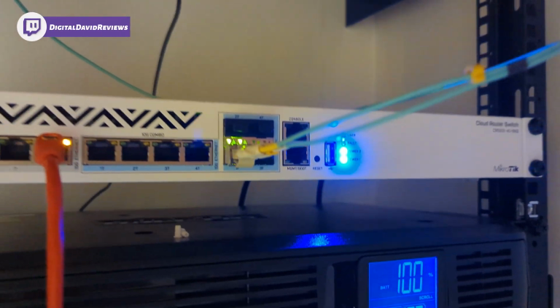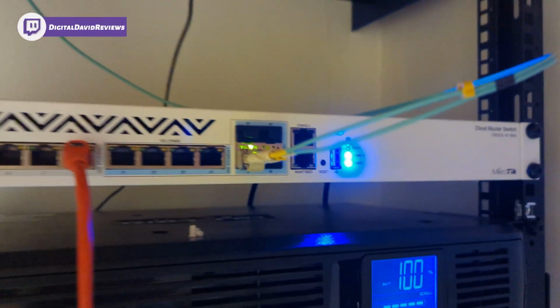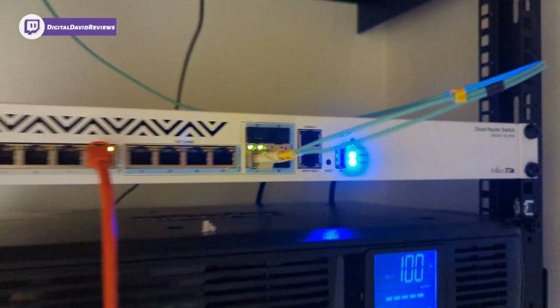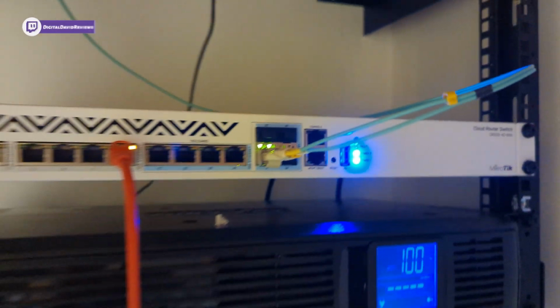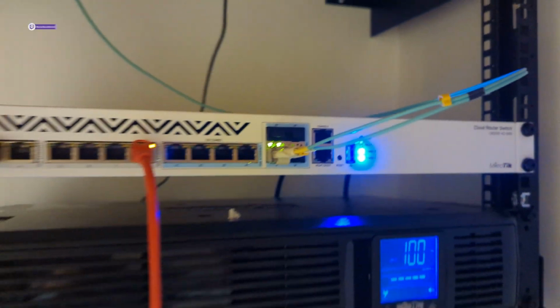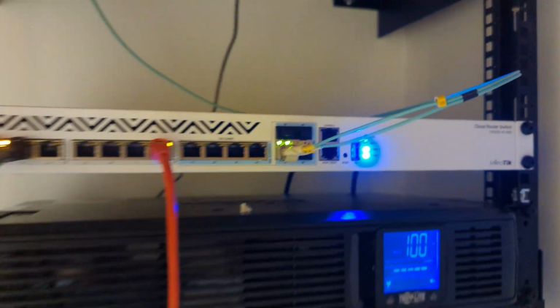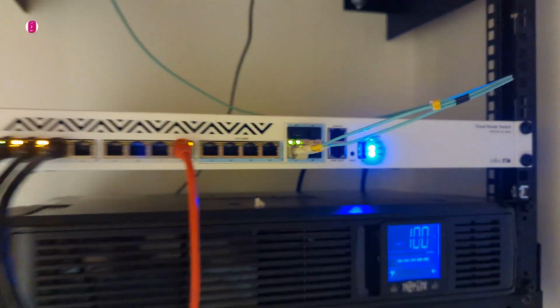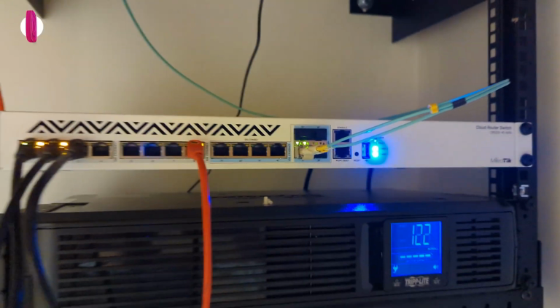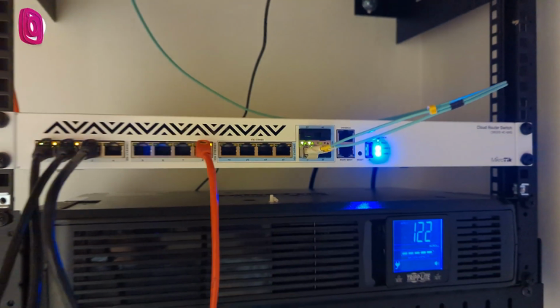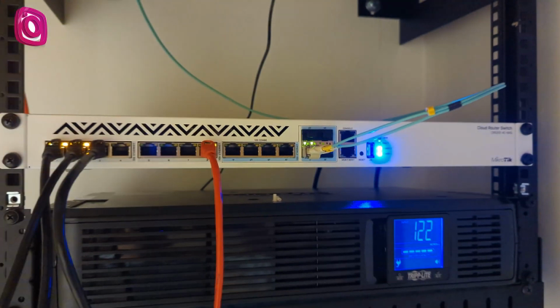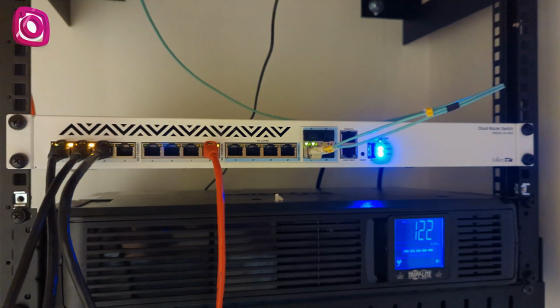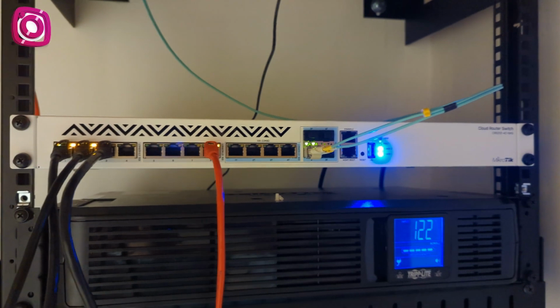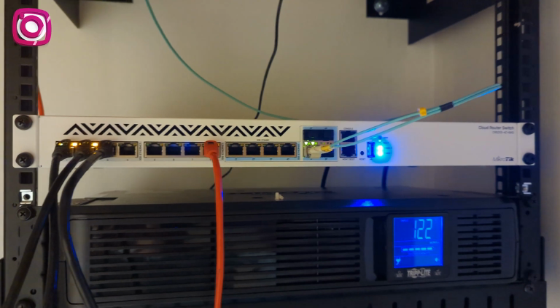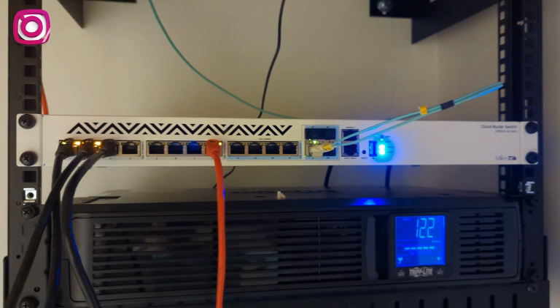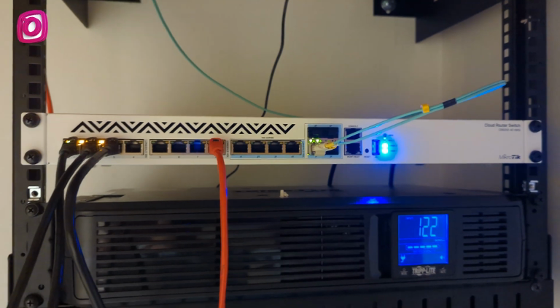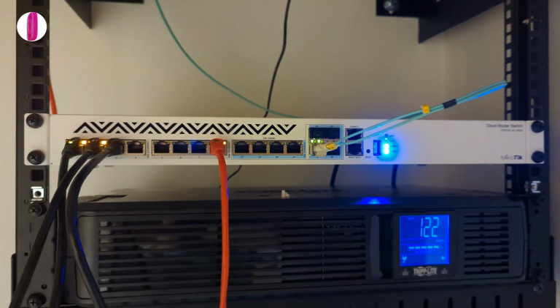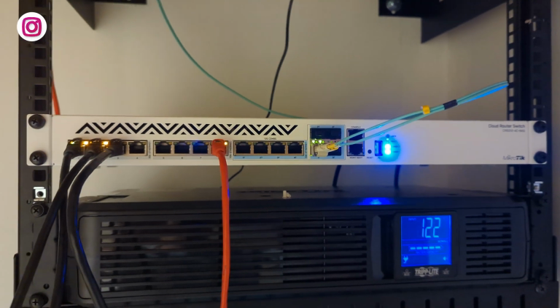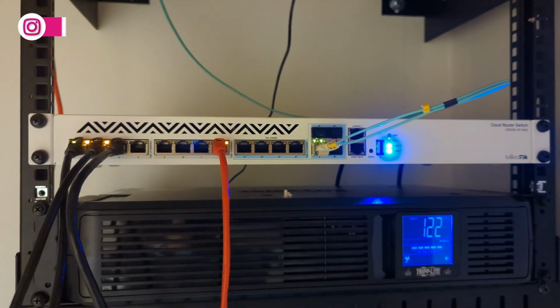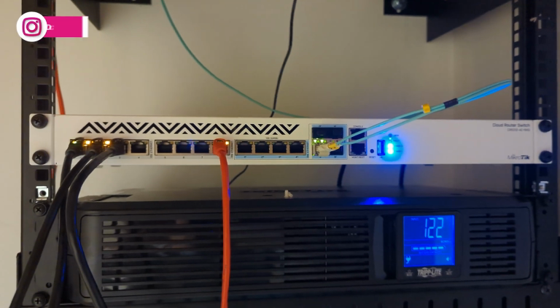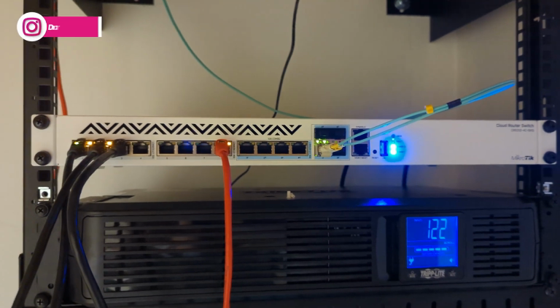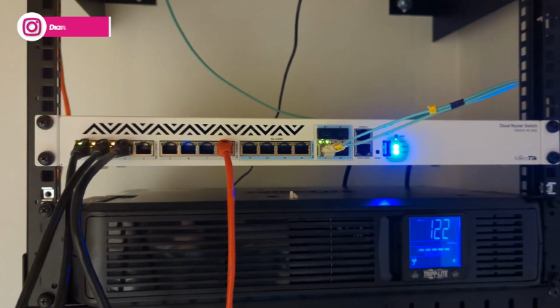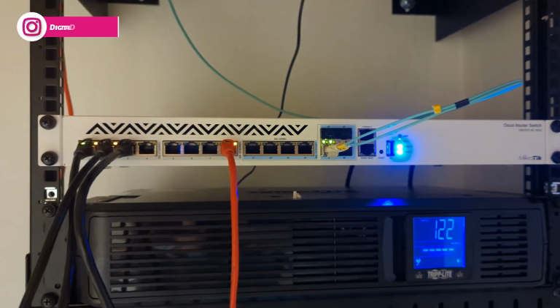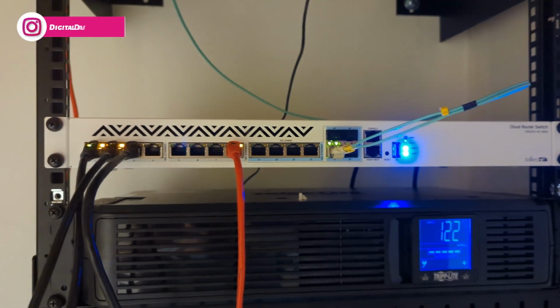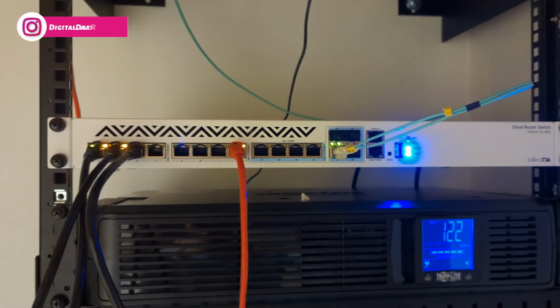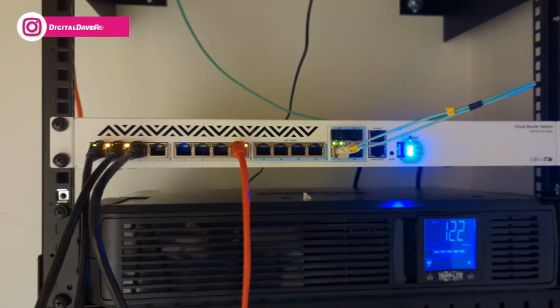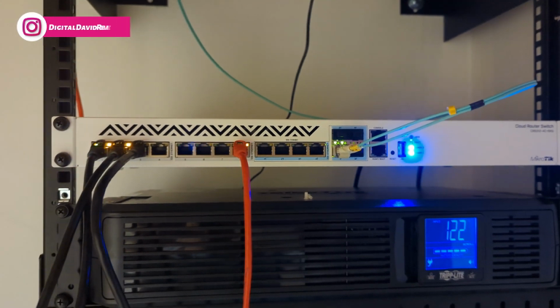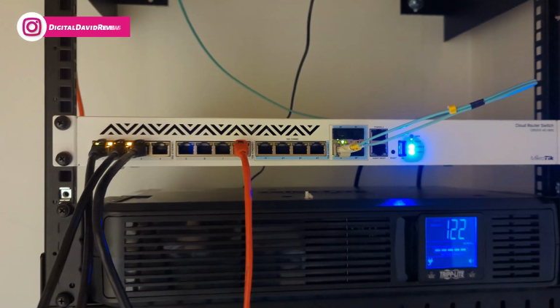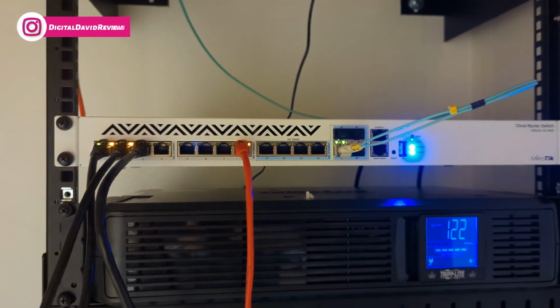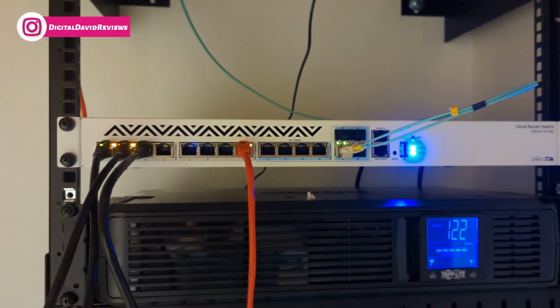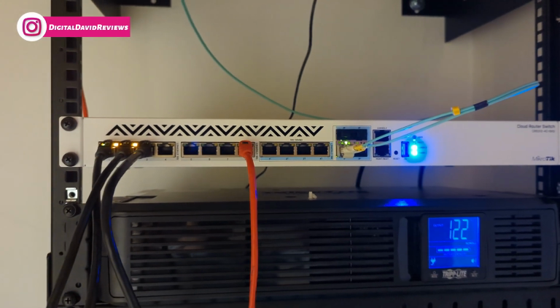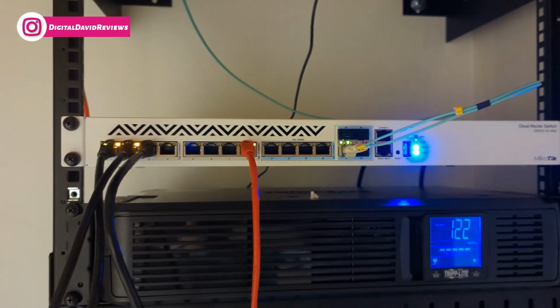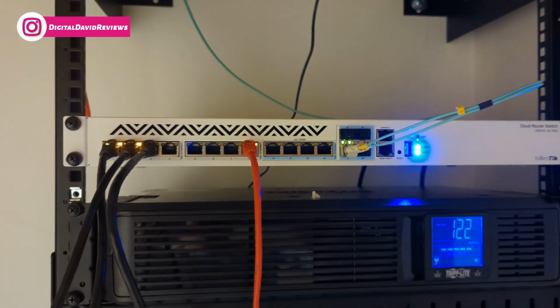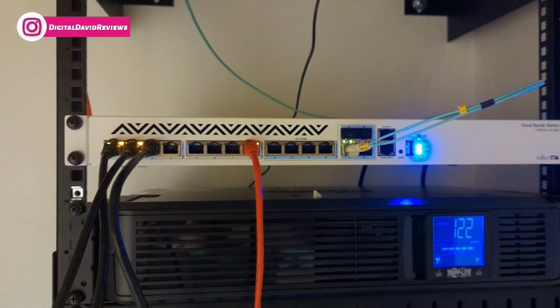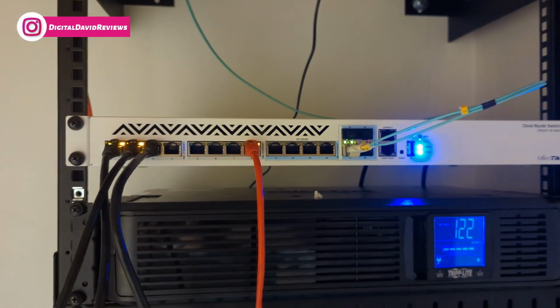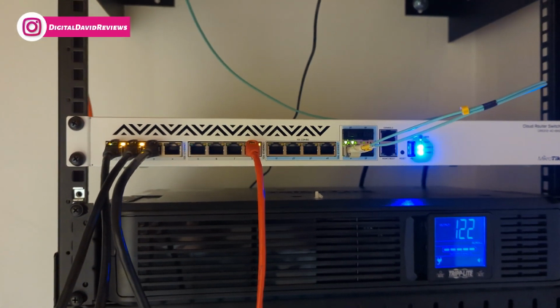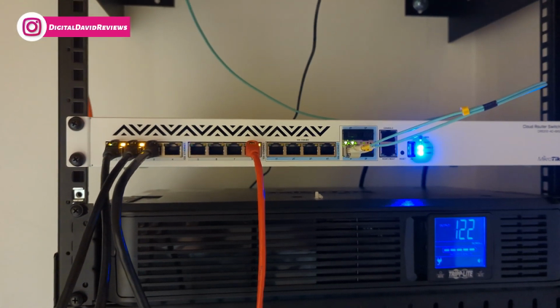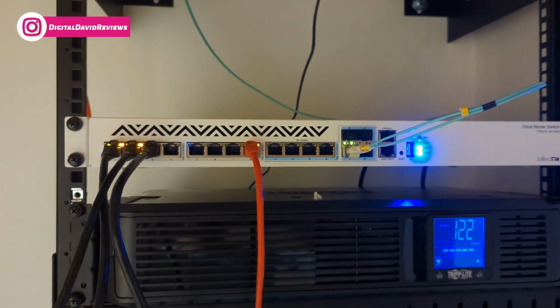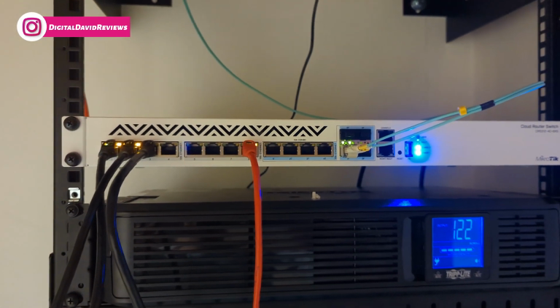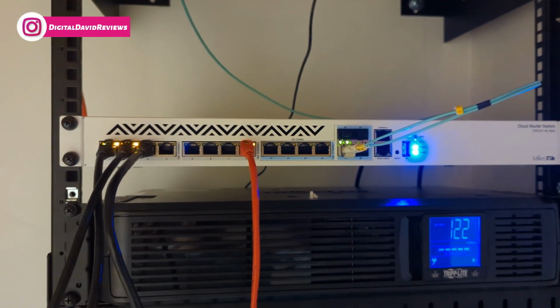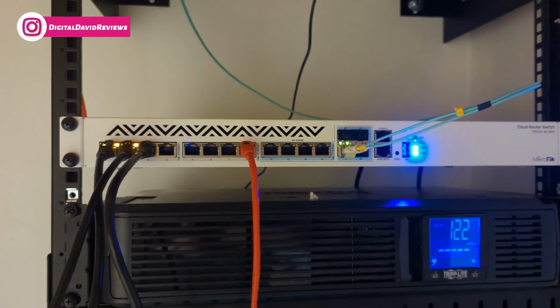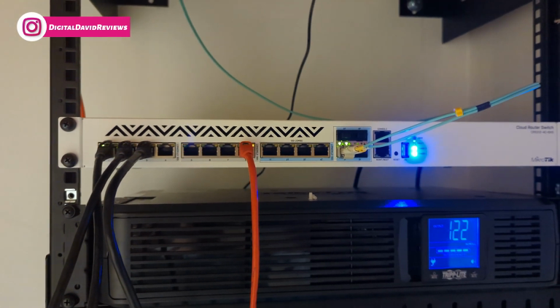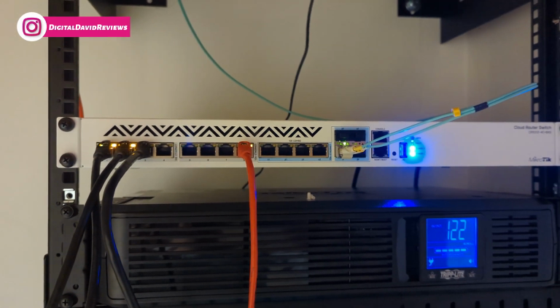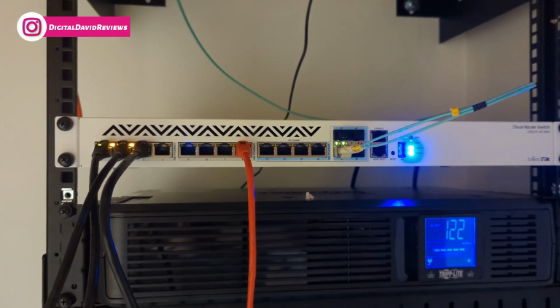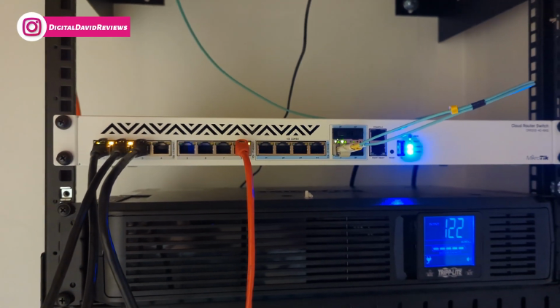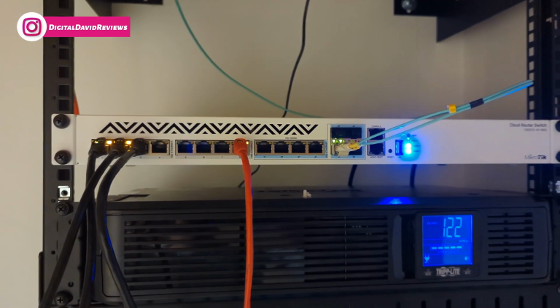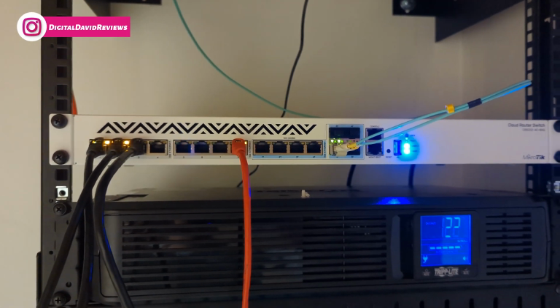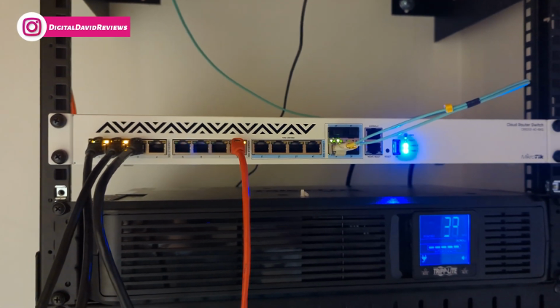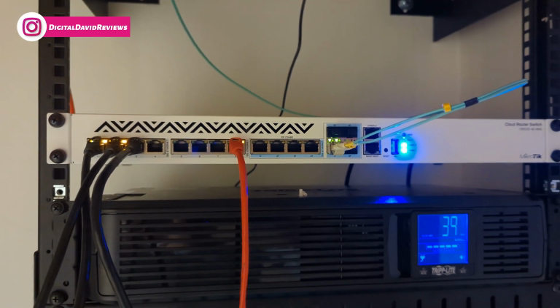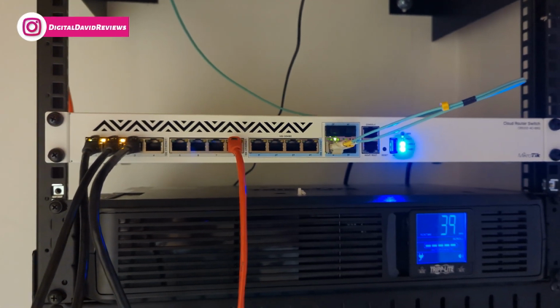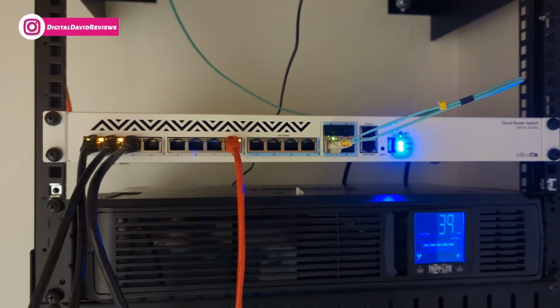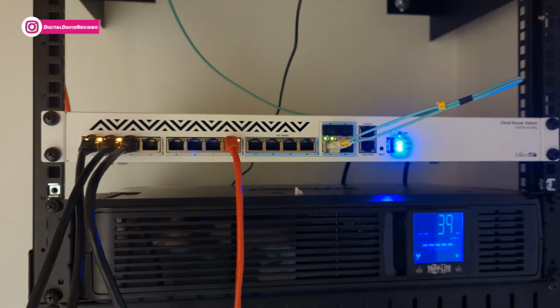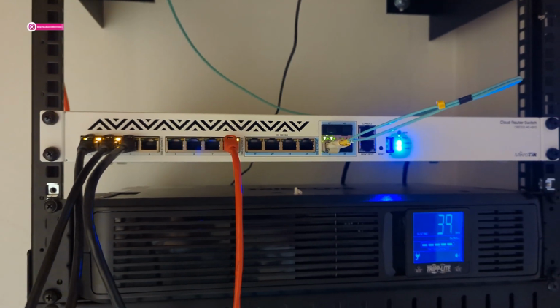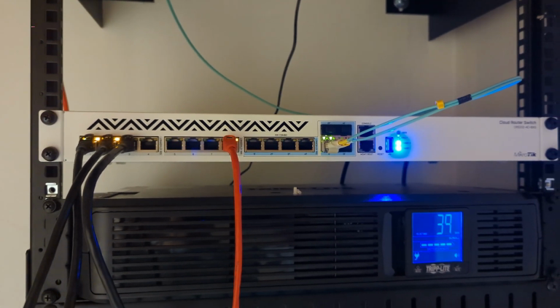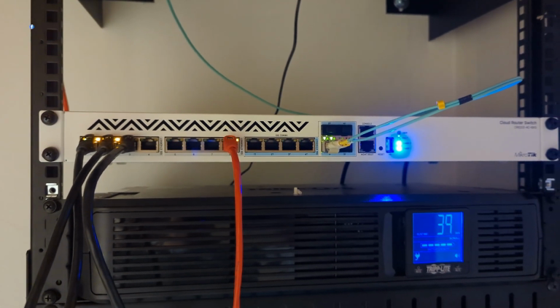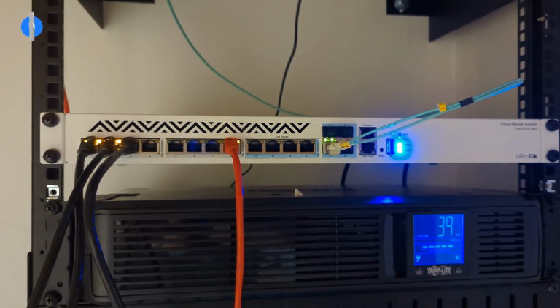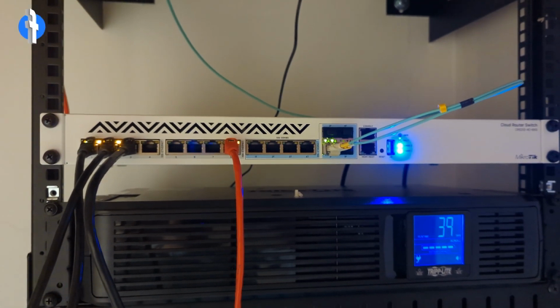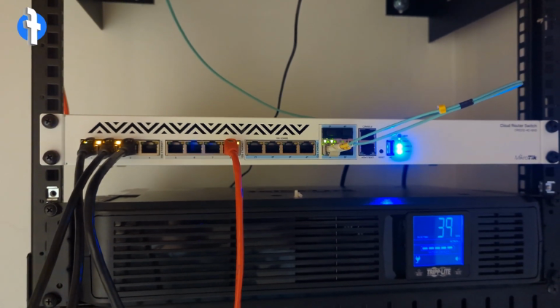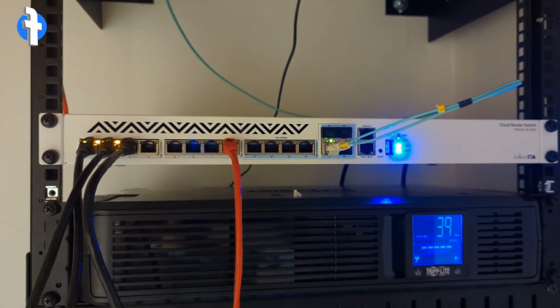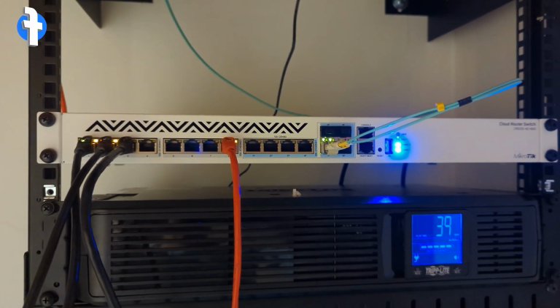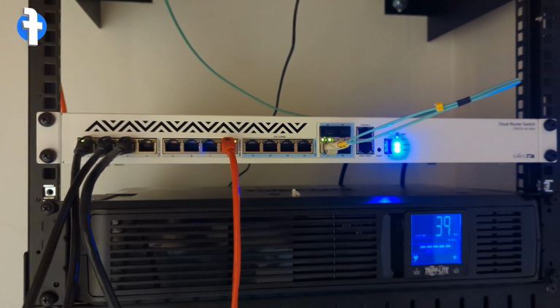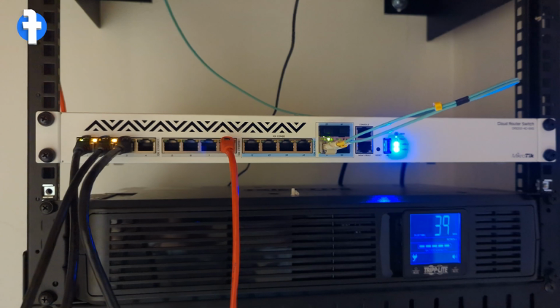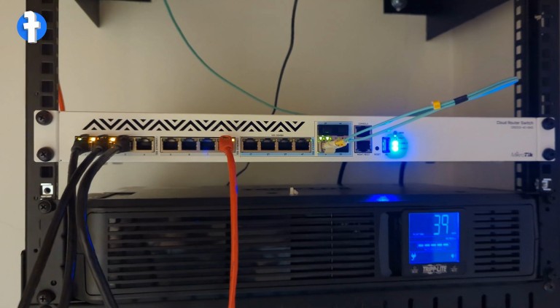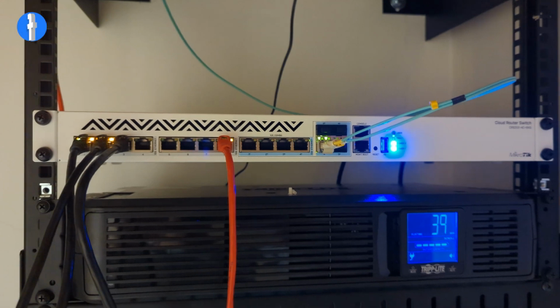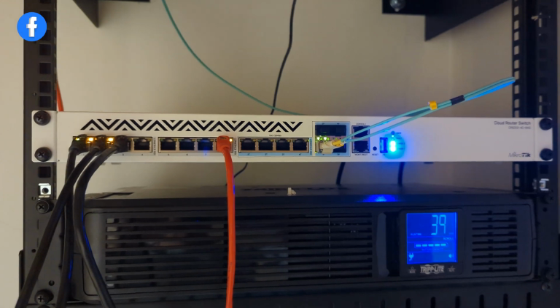Again, plug and play with our MikroTik products, which is always a nice thing, and it's working right out of the box as you would expect.